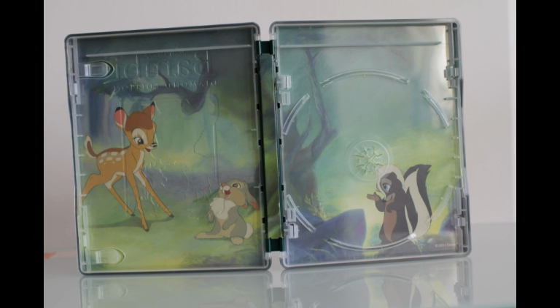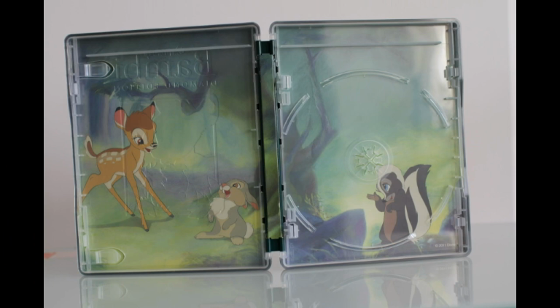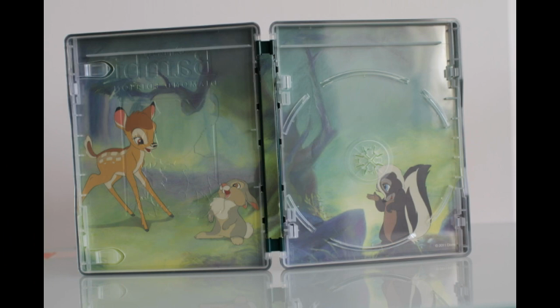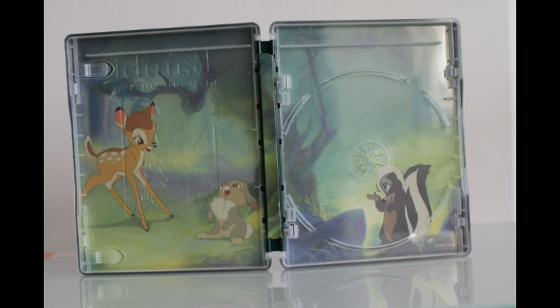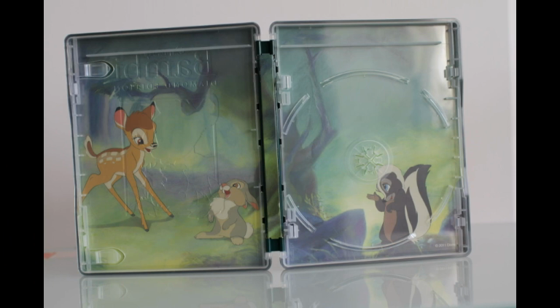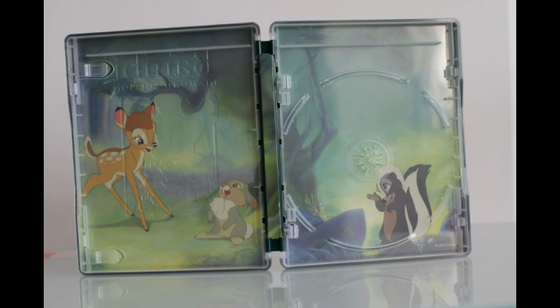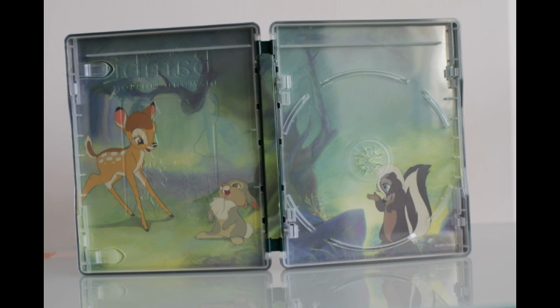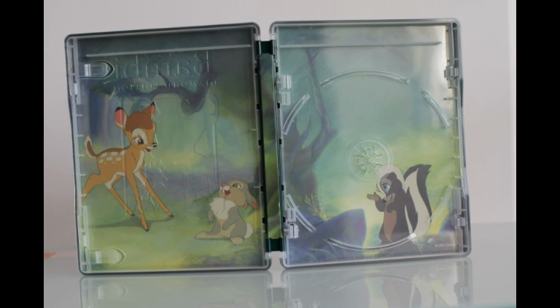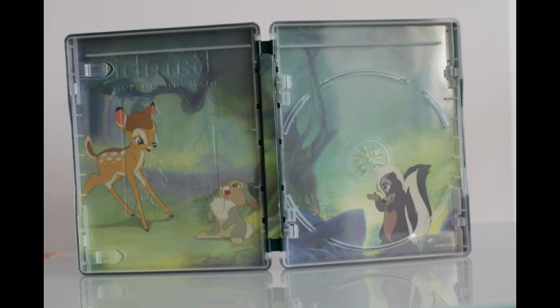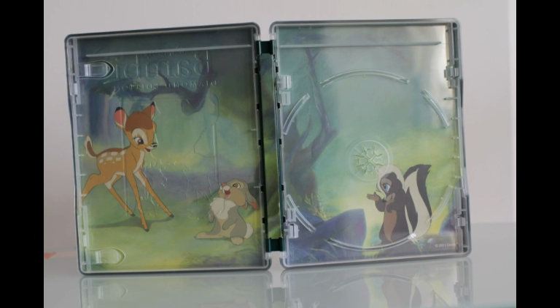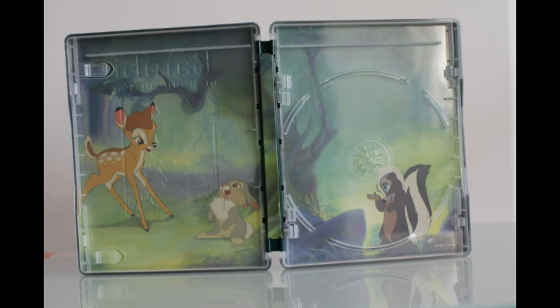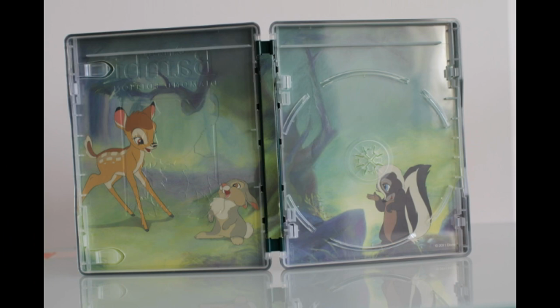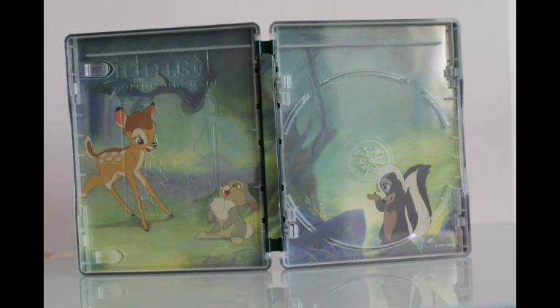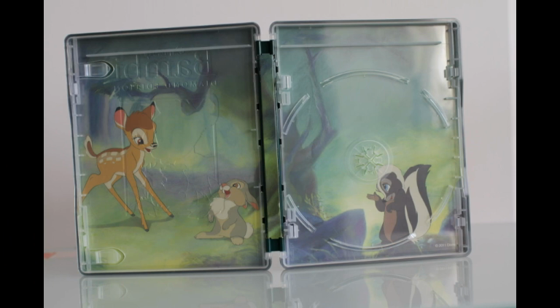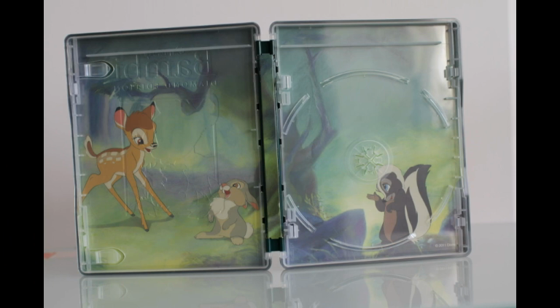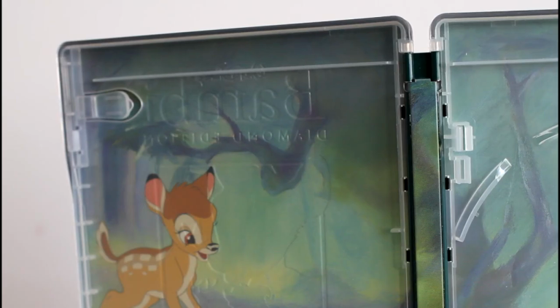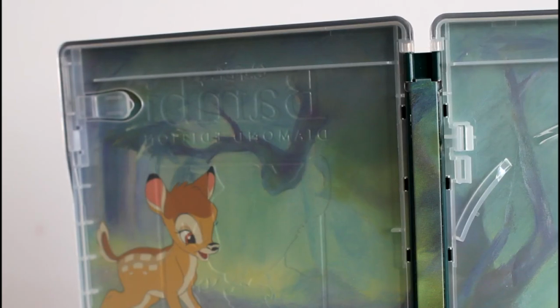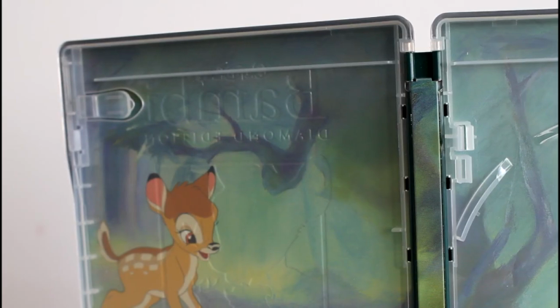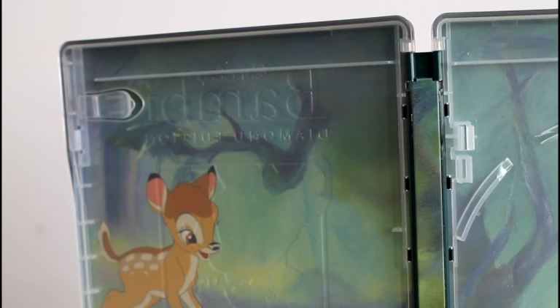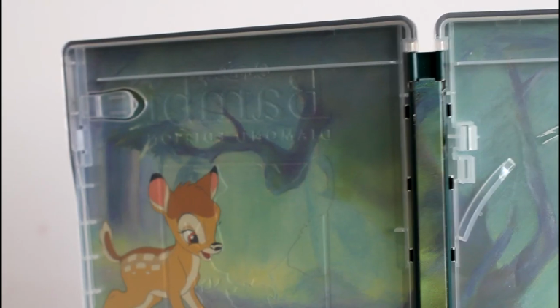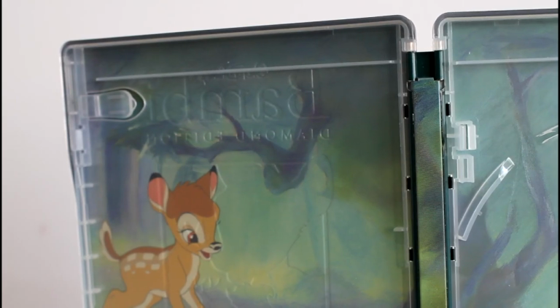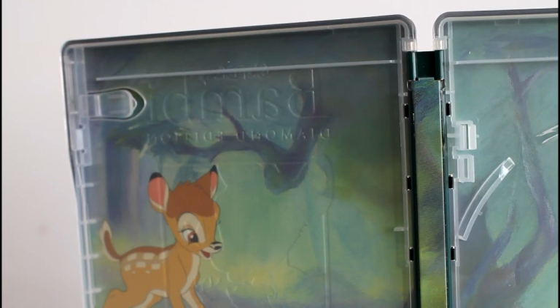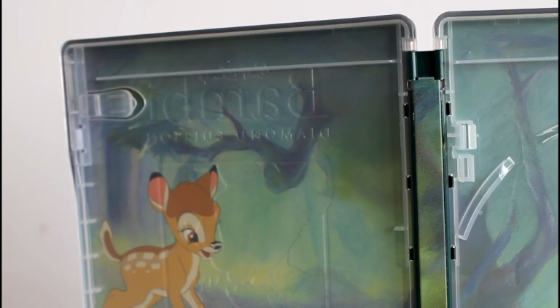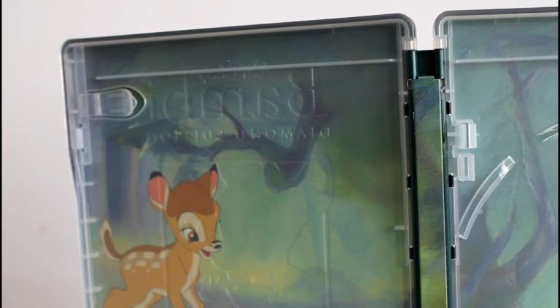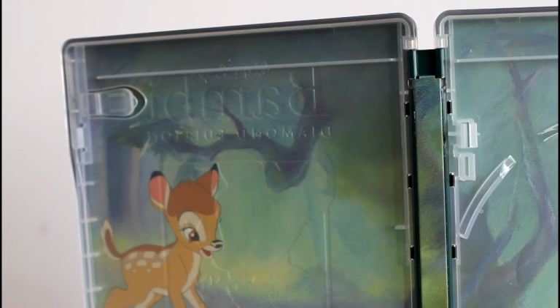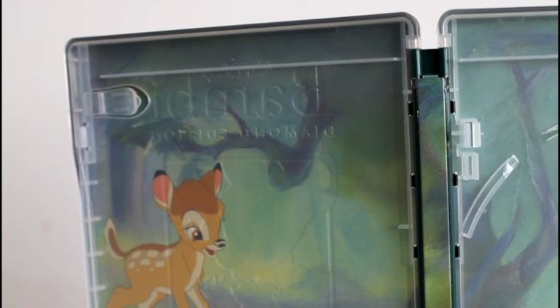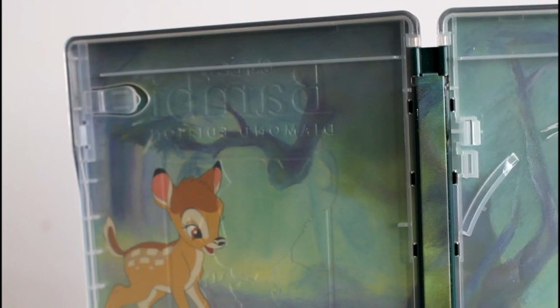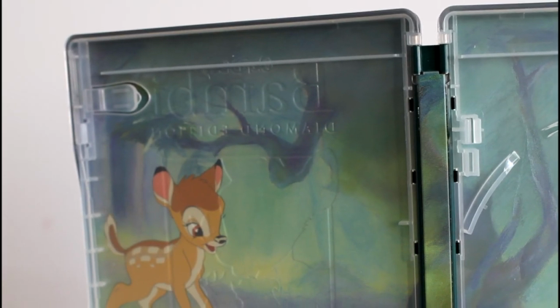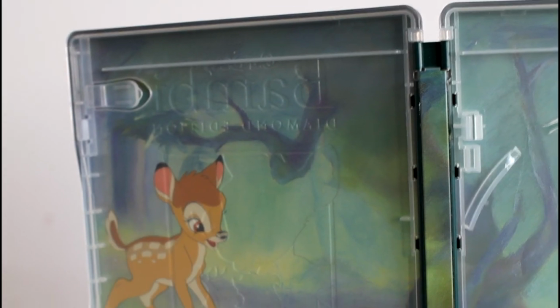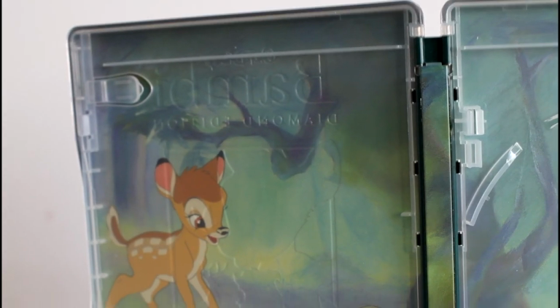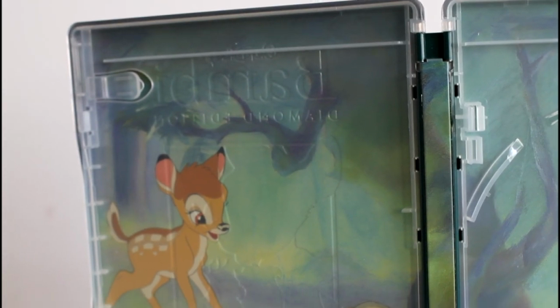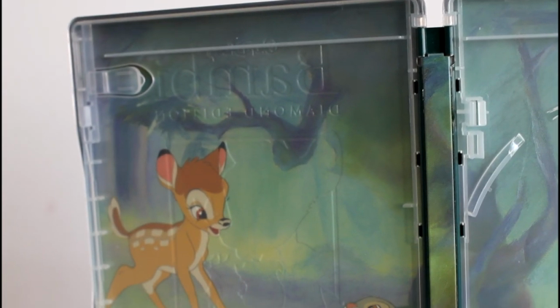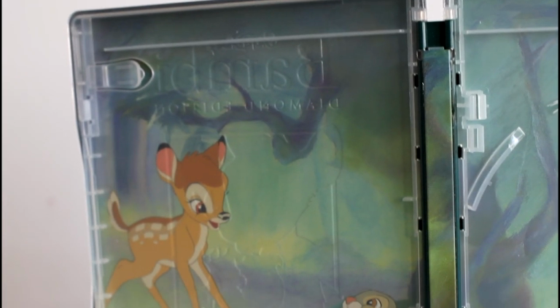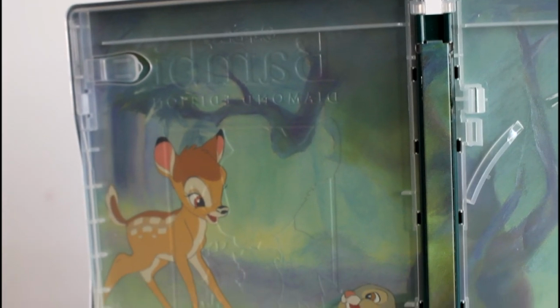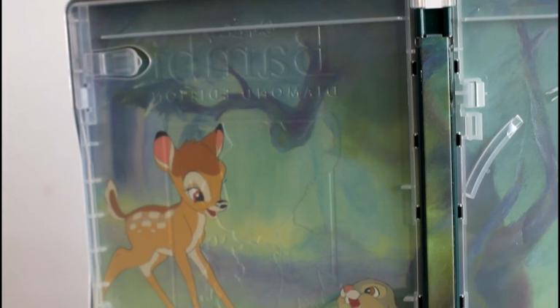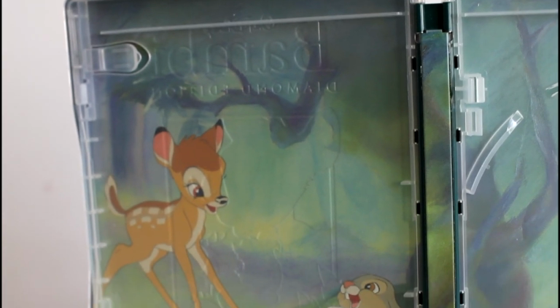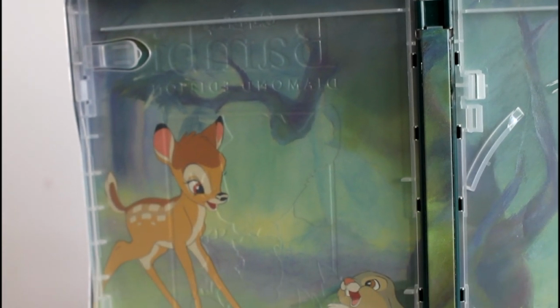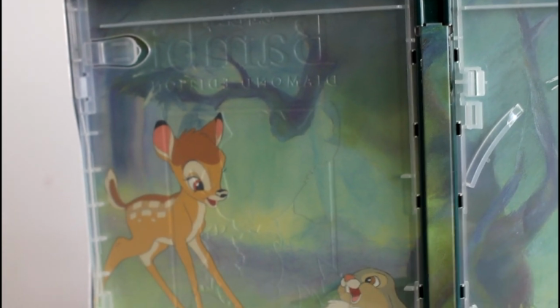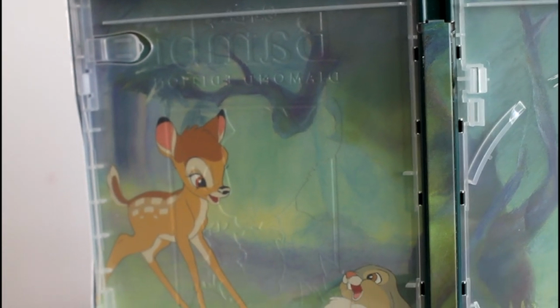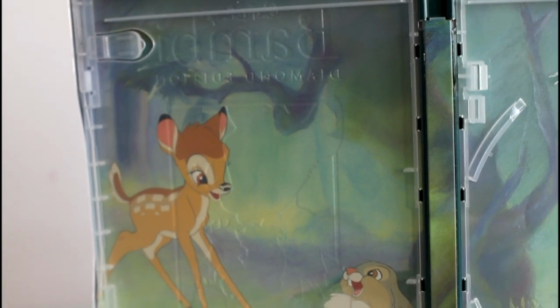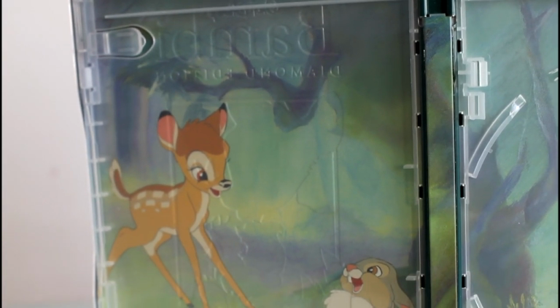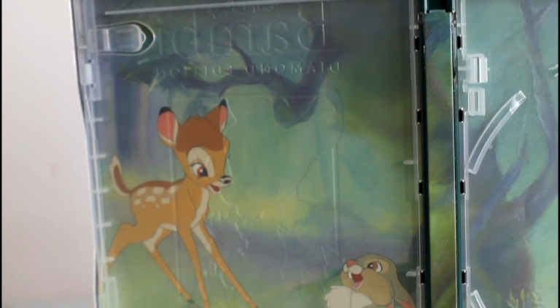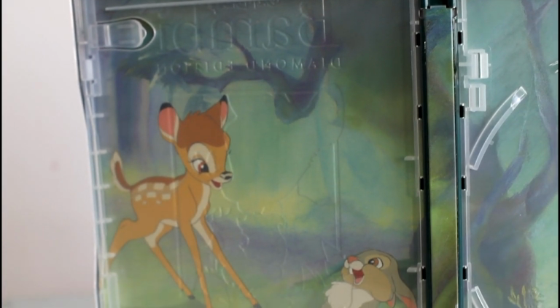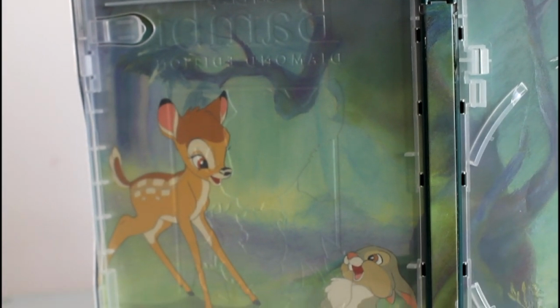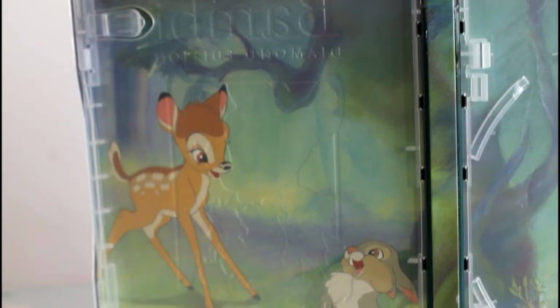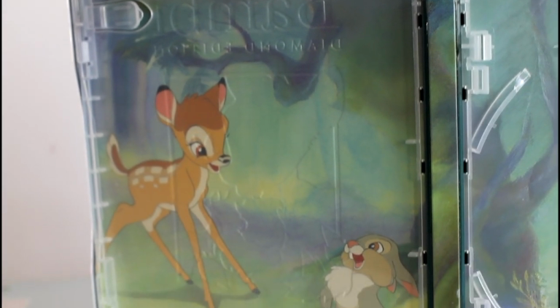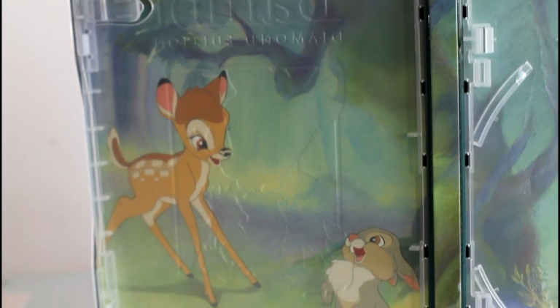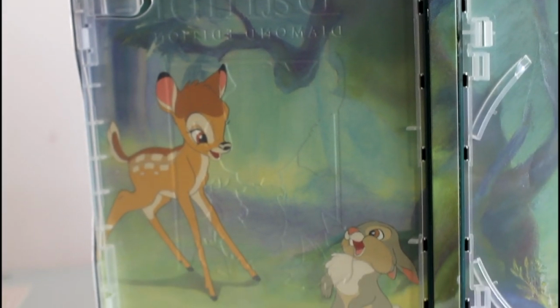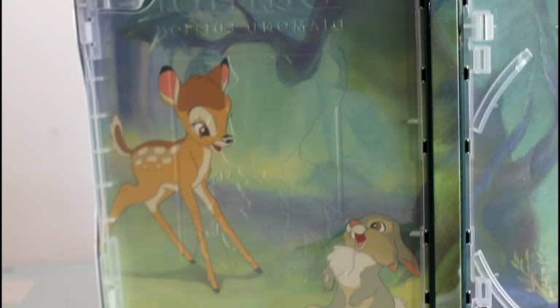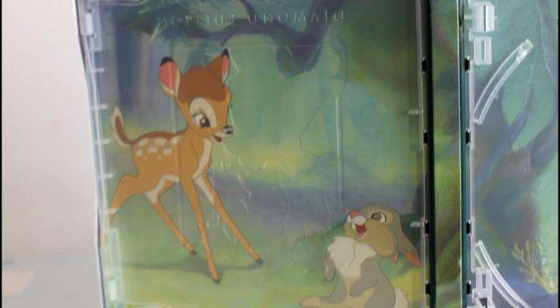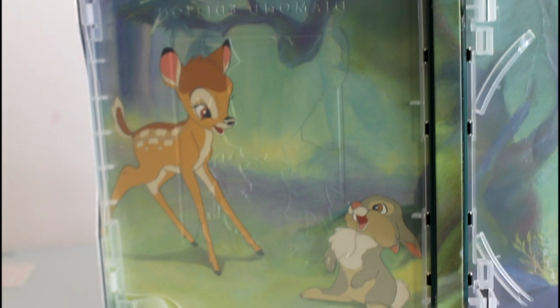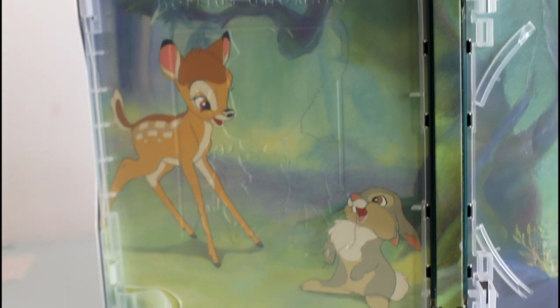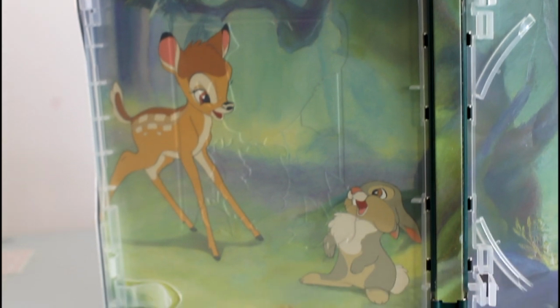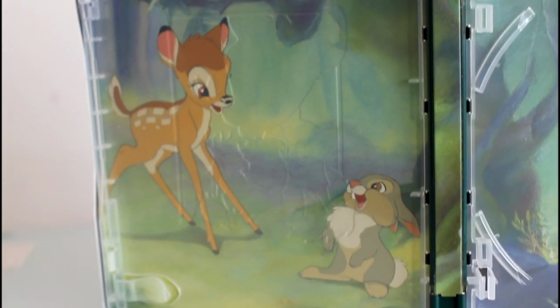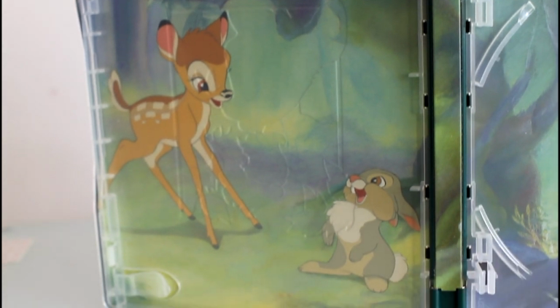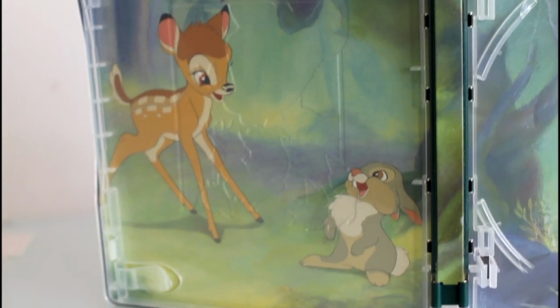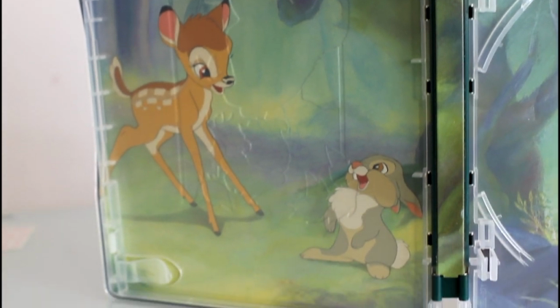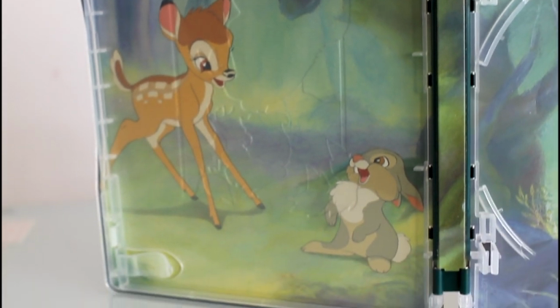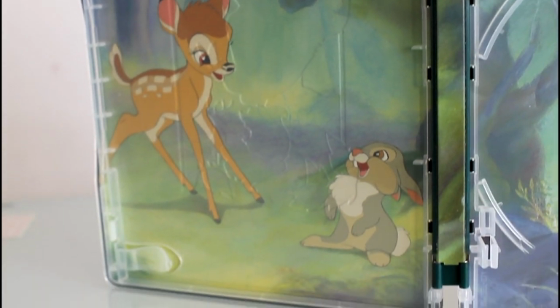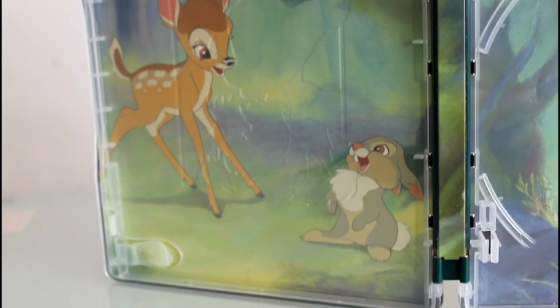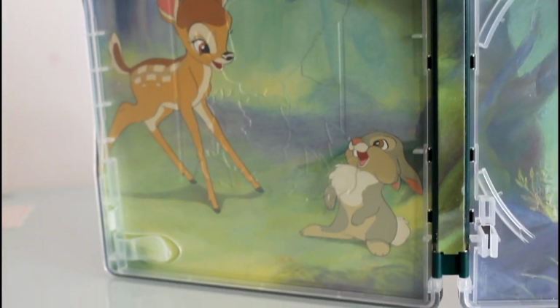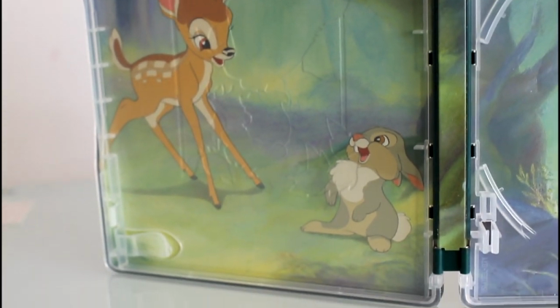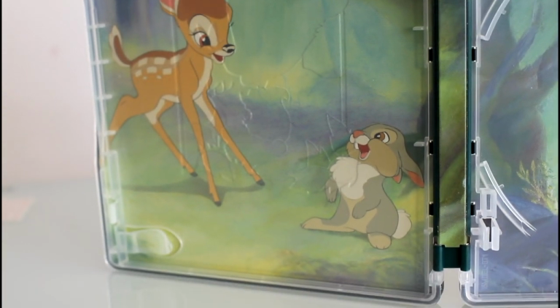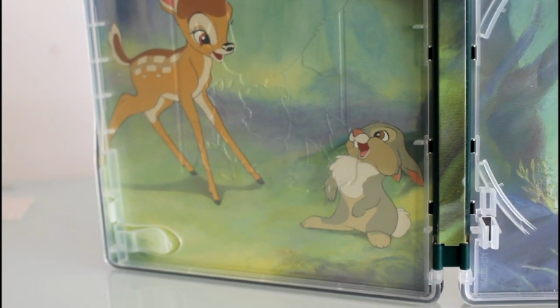And this is the inside art — a beautiful looking one-piece inside art.